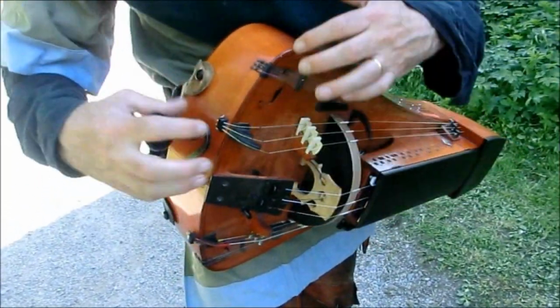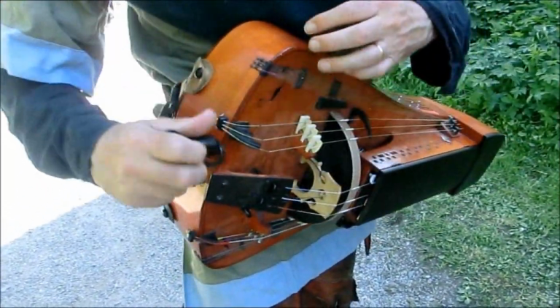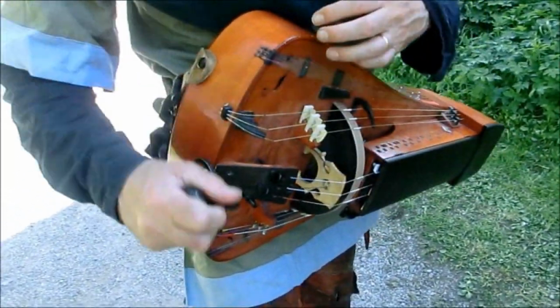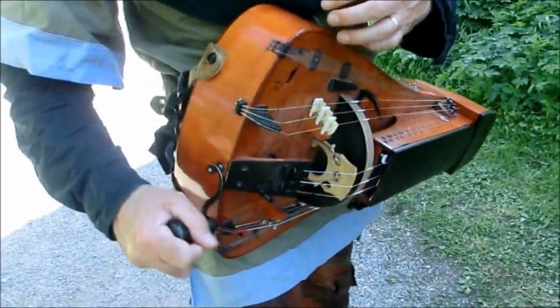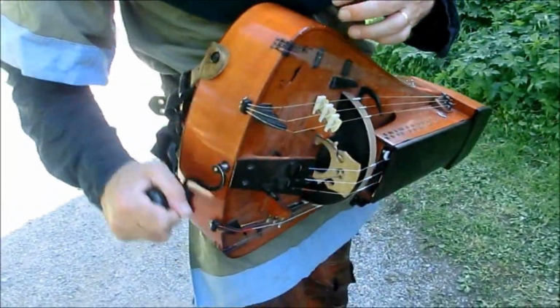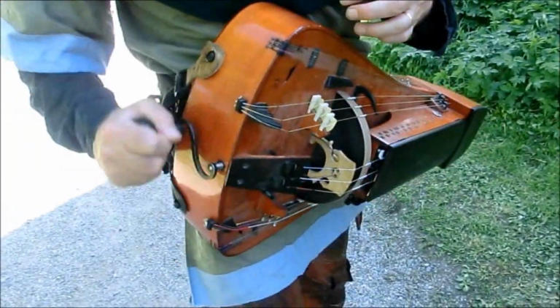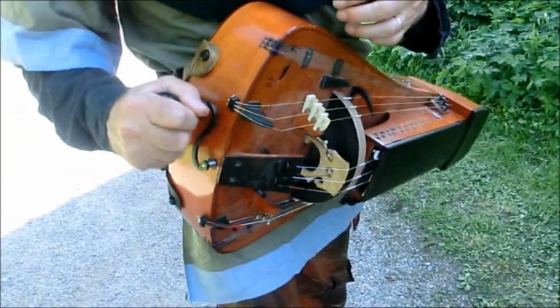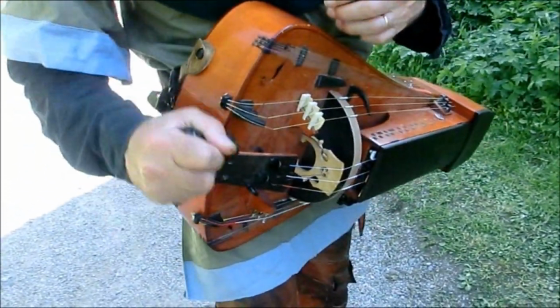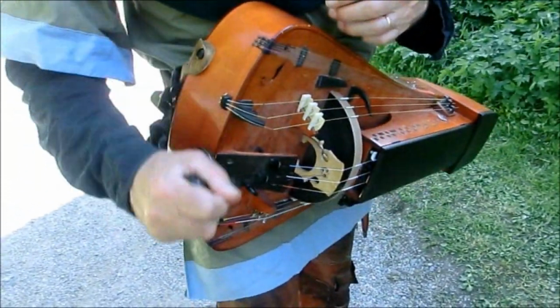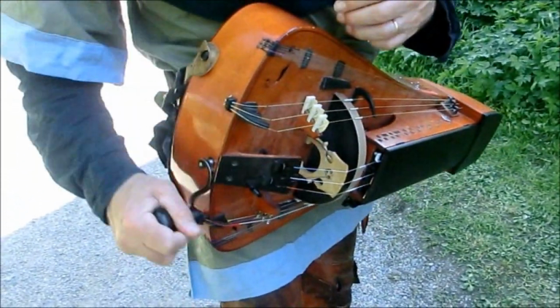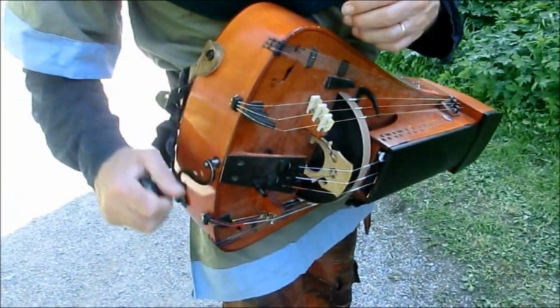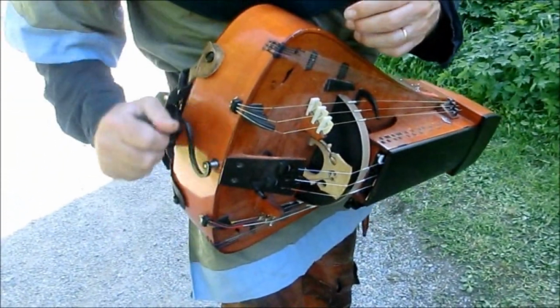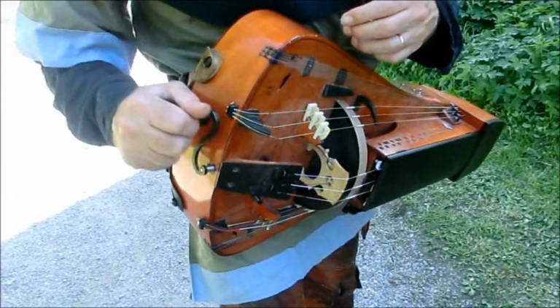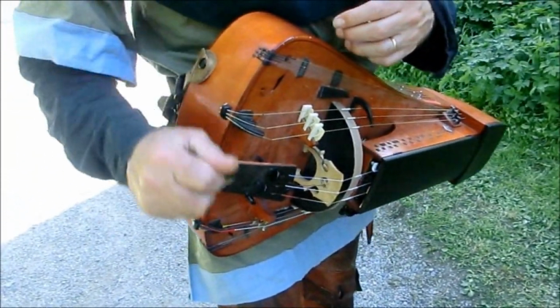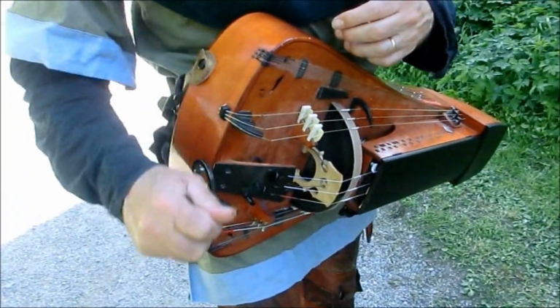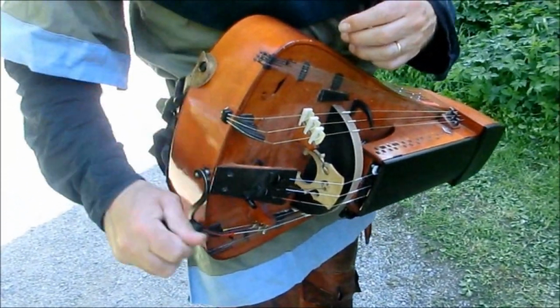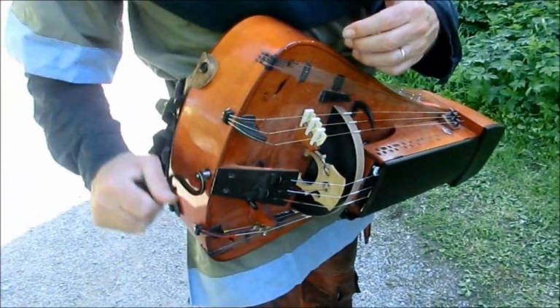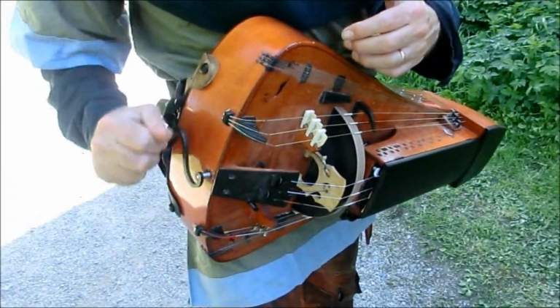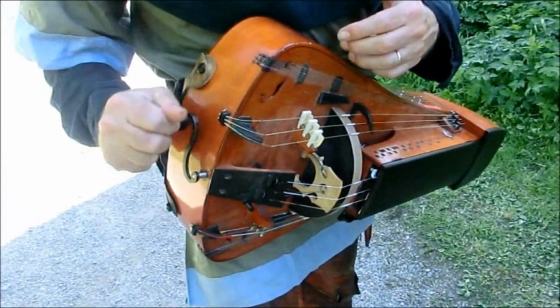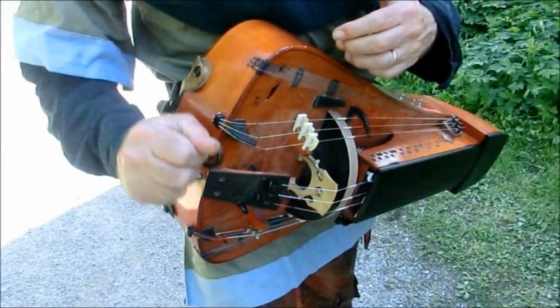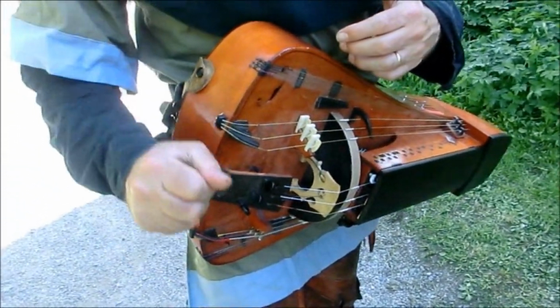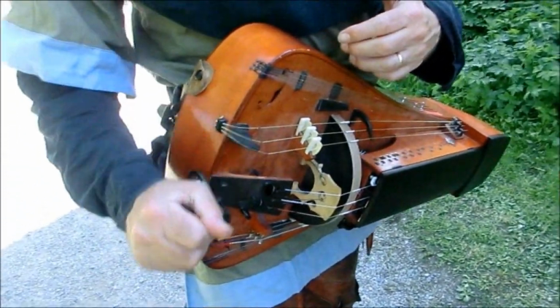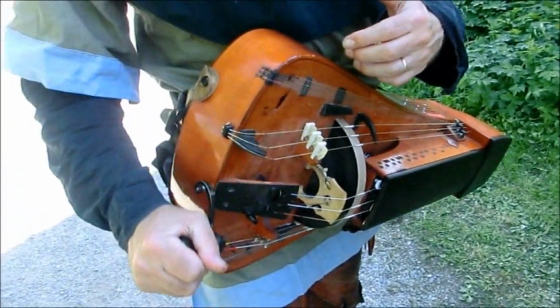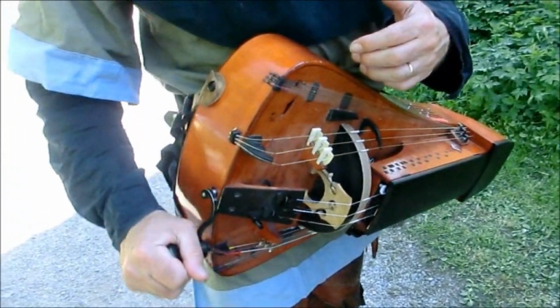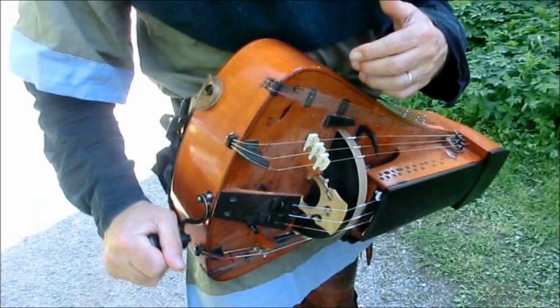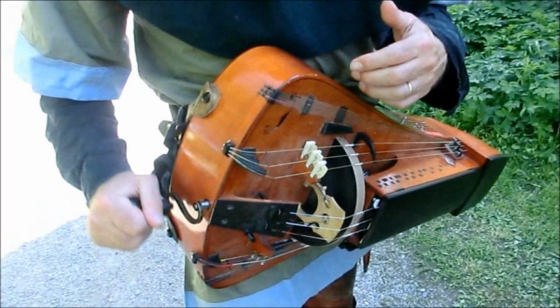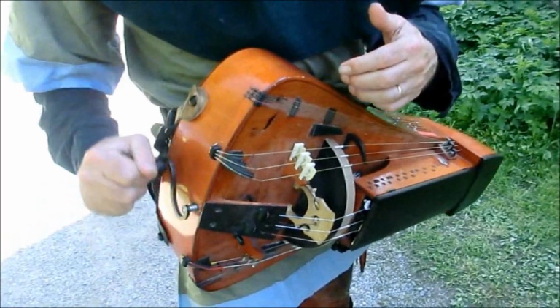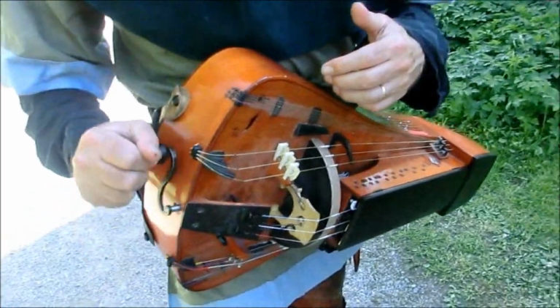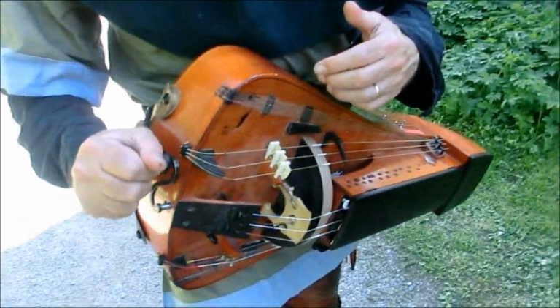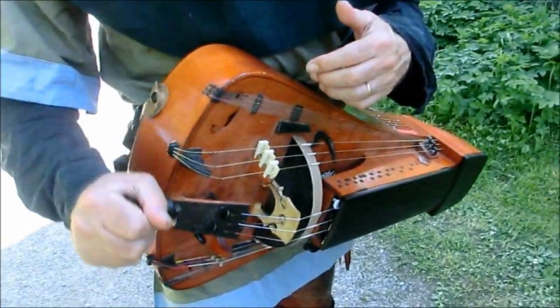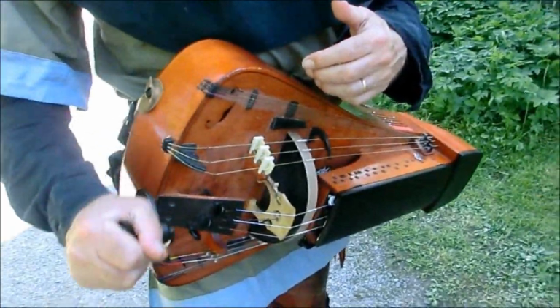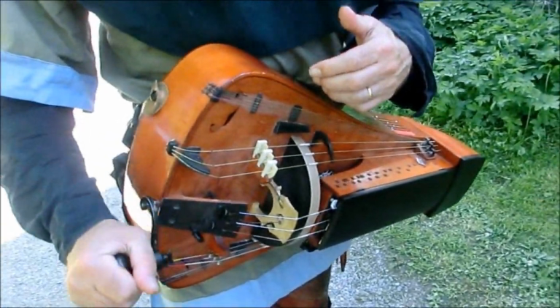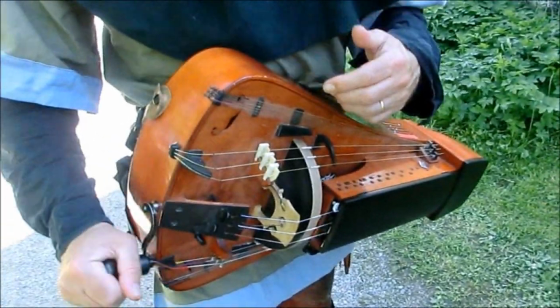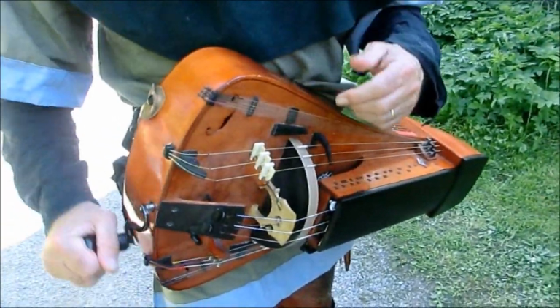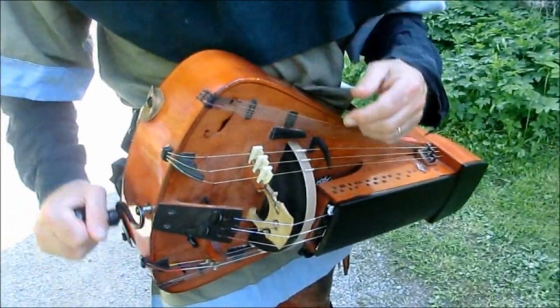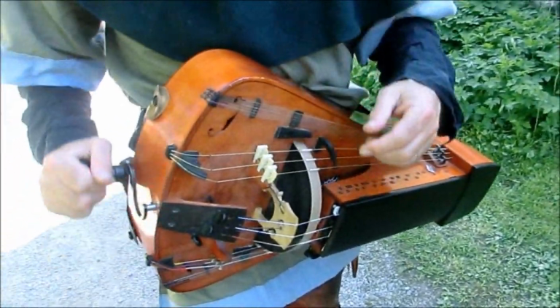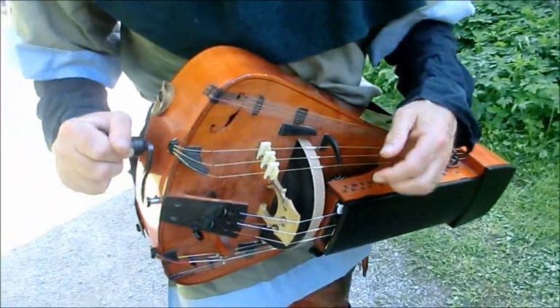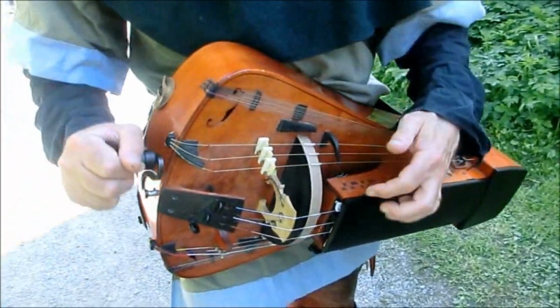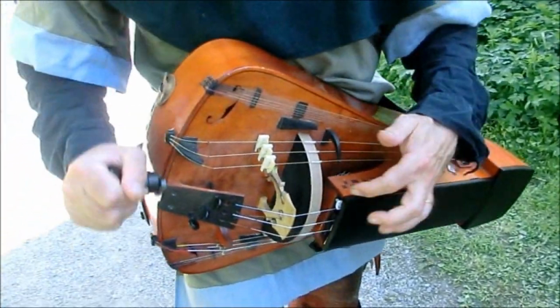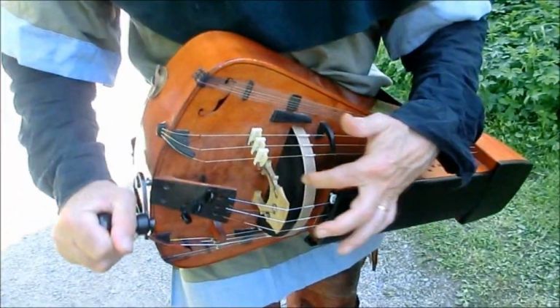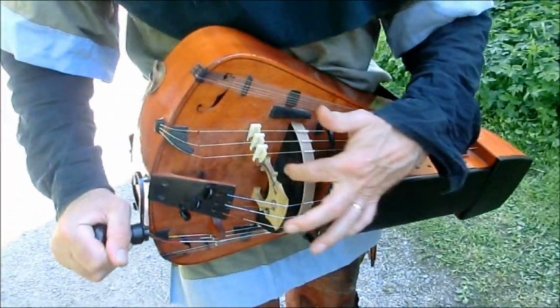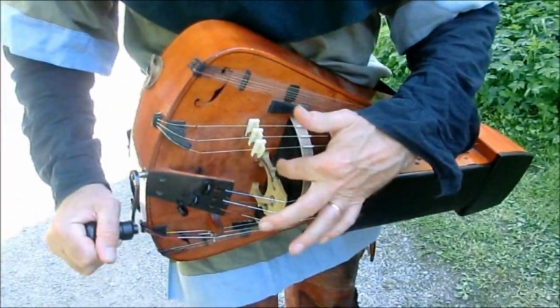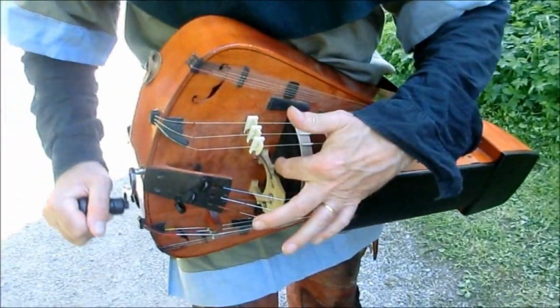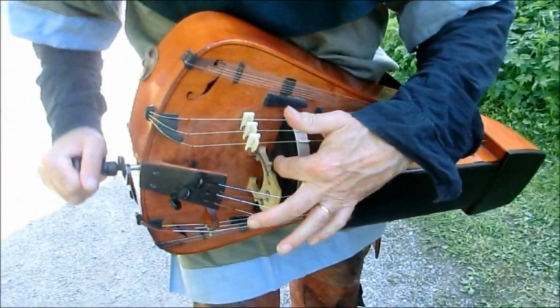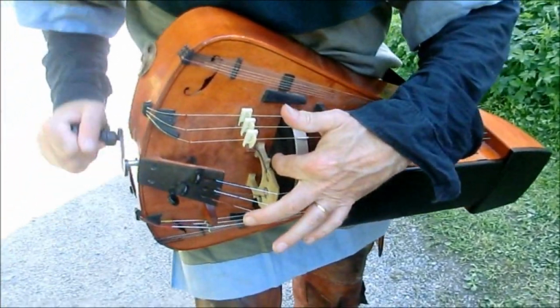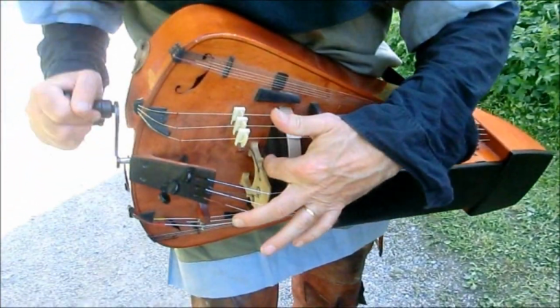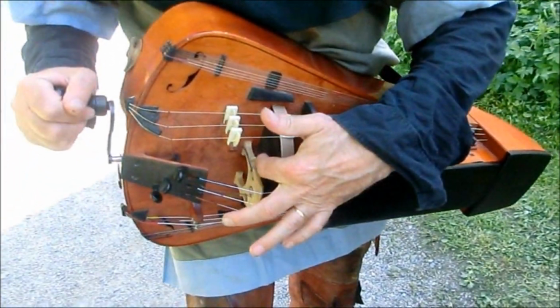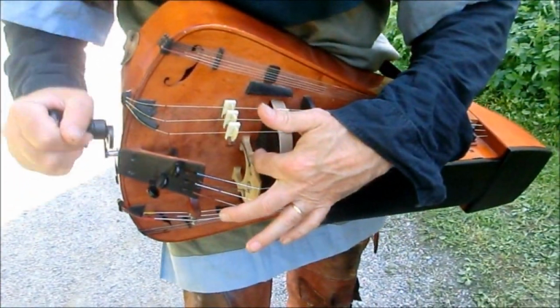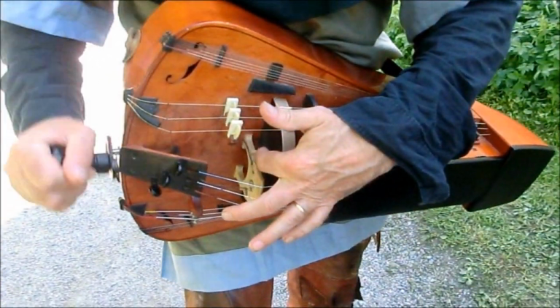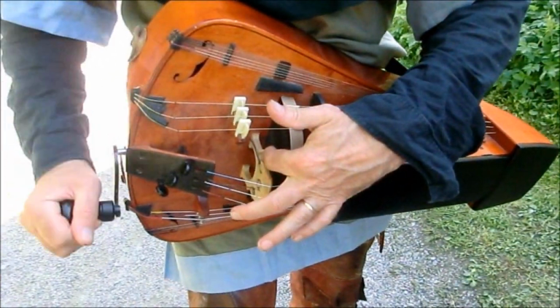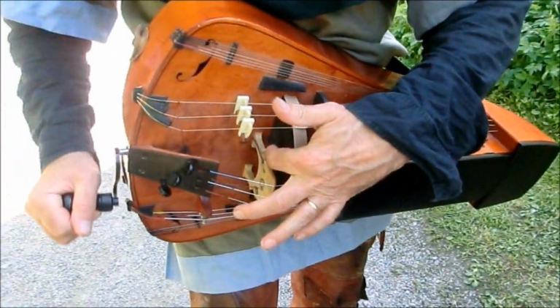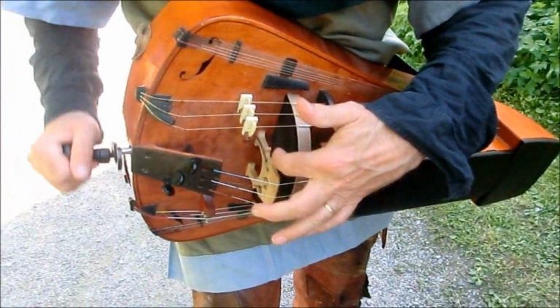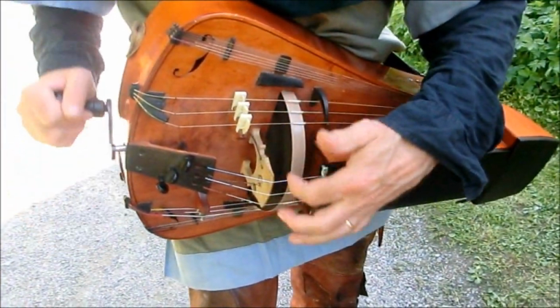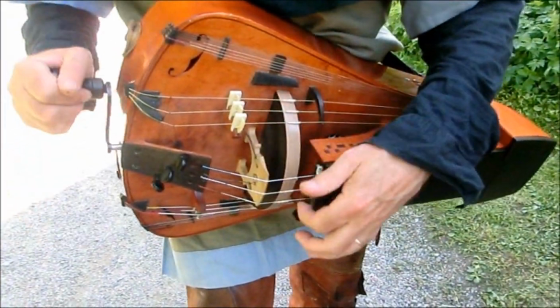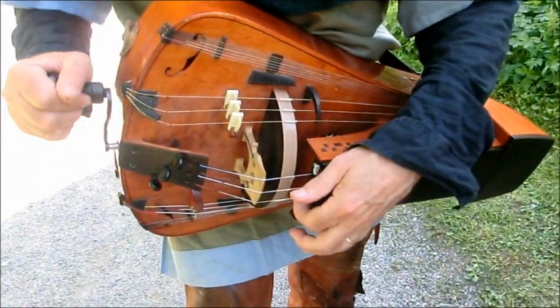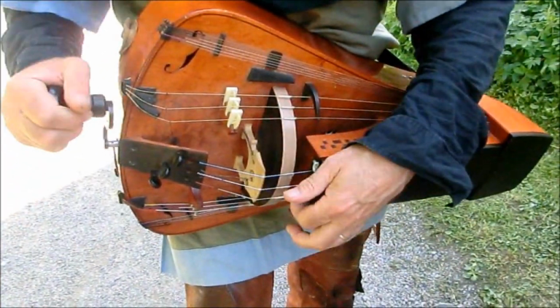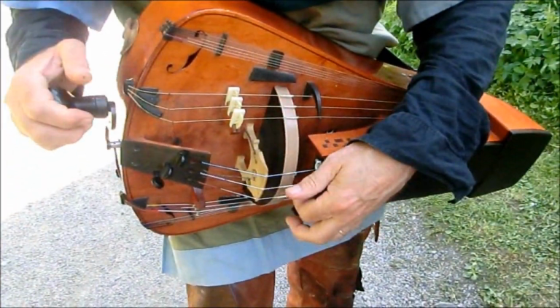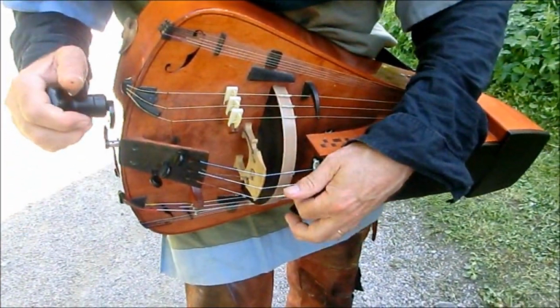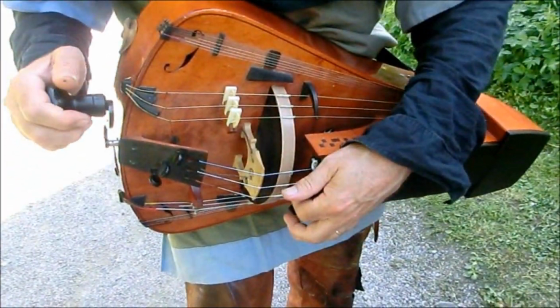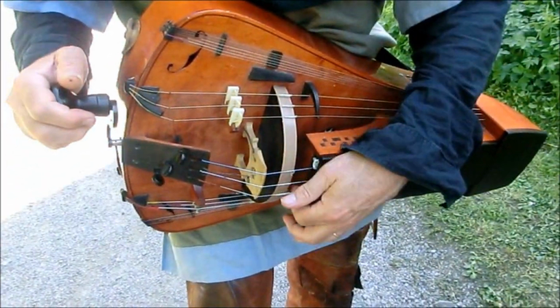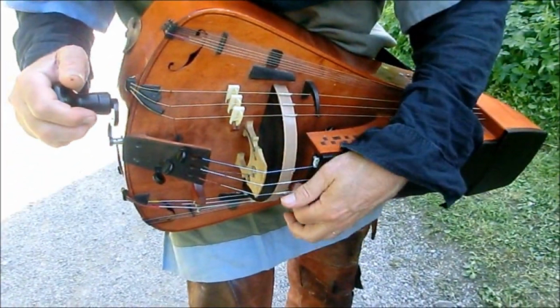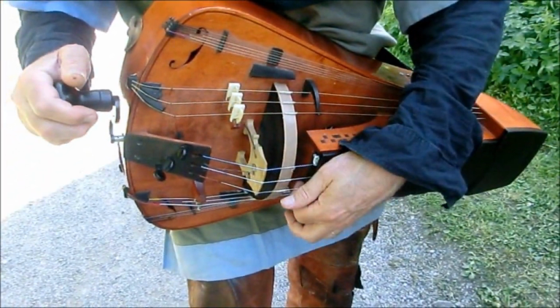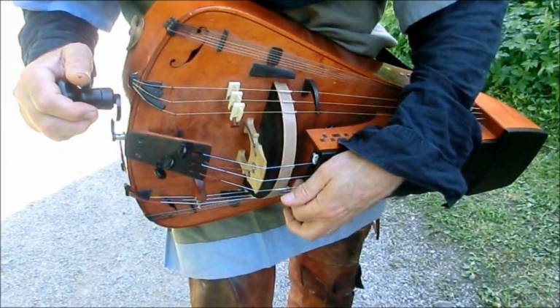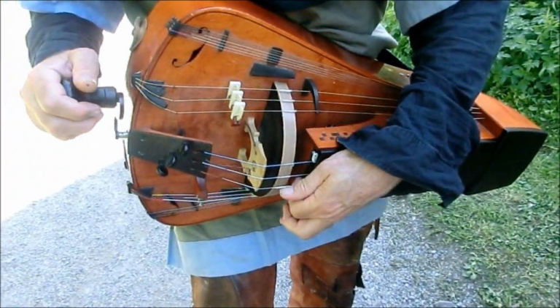What's that? A crank. You crank it and then it drives — the cranking drives the wheel, which acts as the bow.